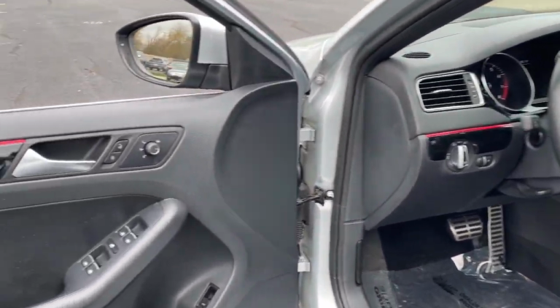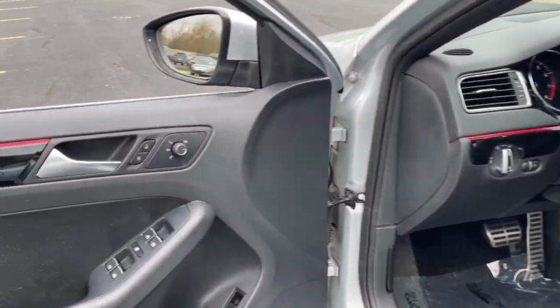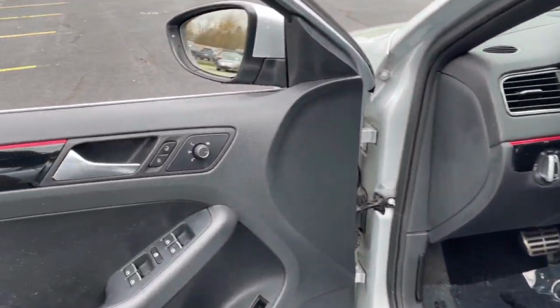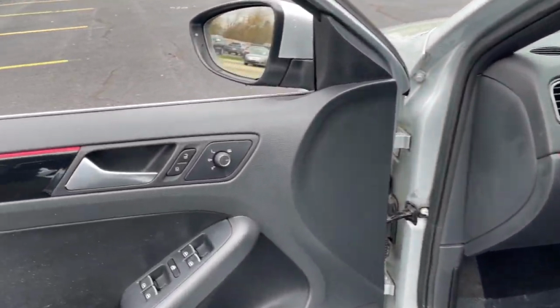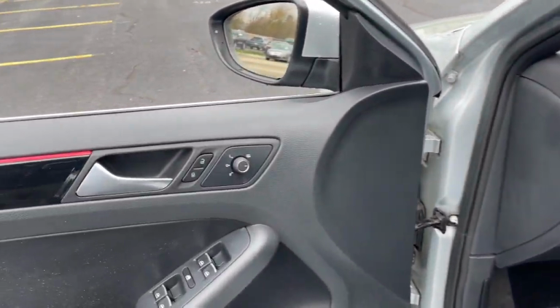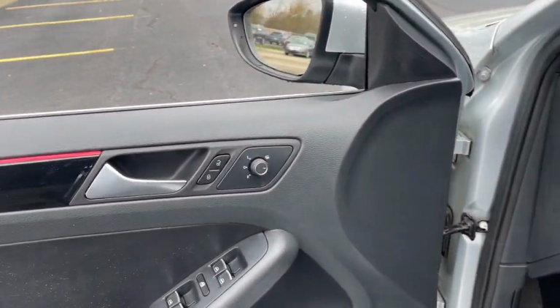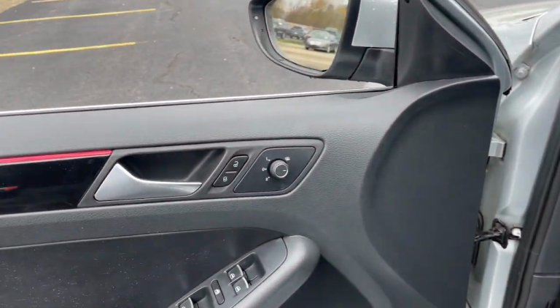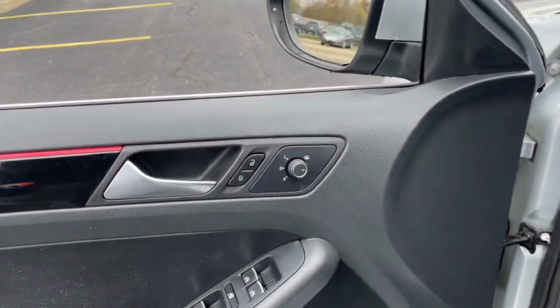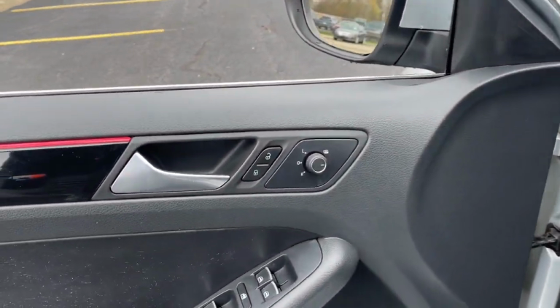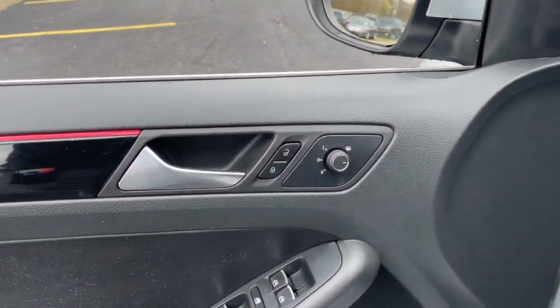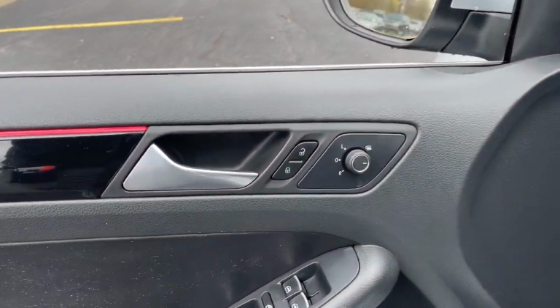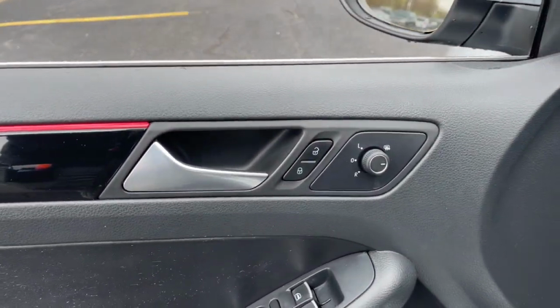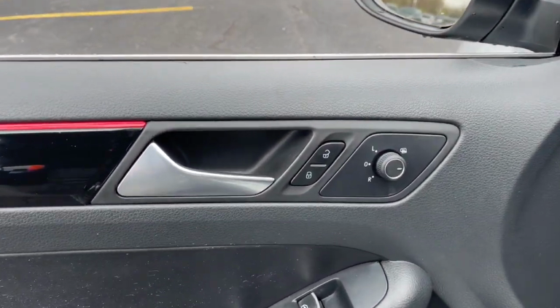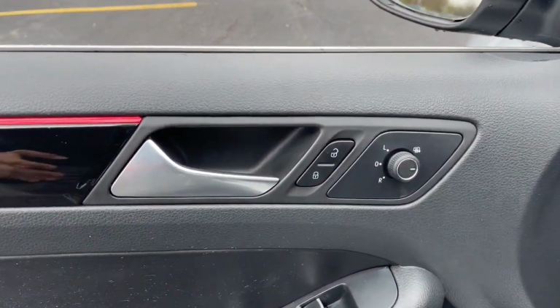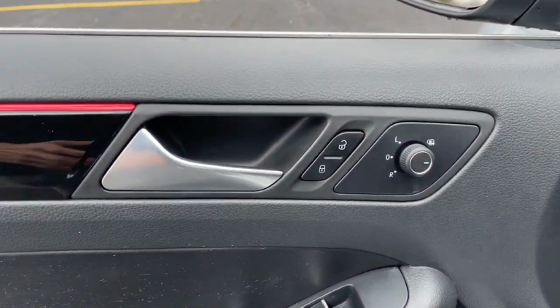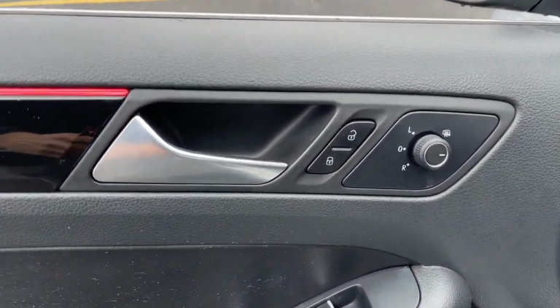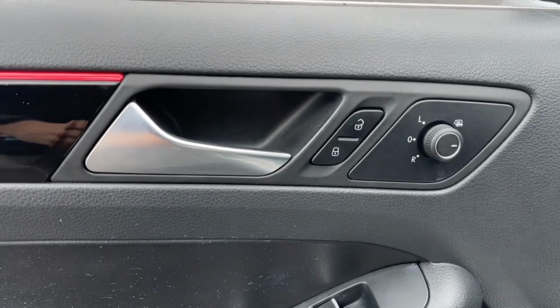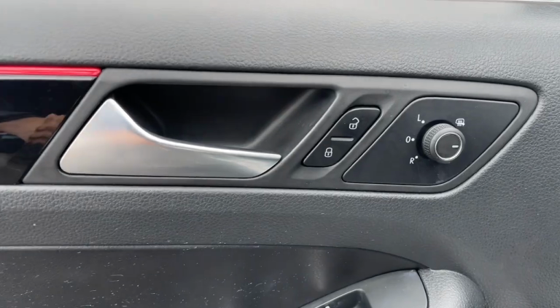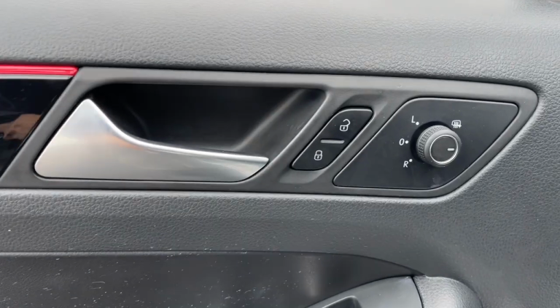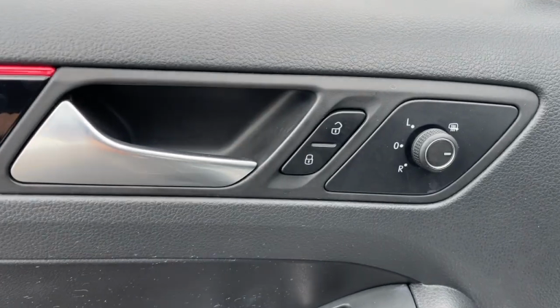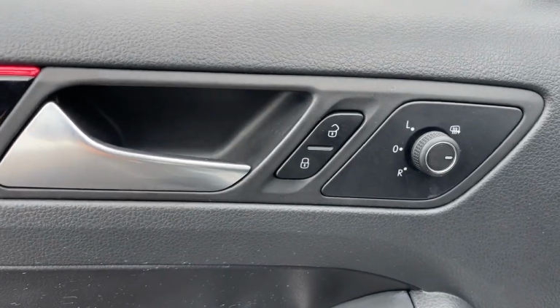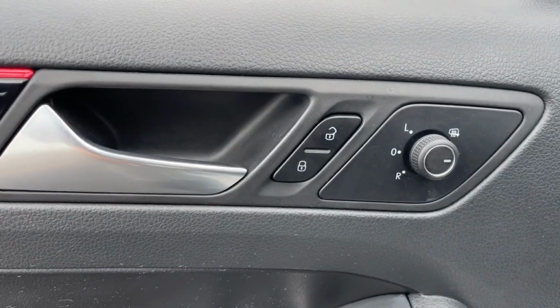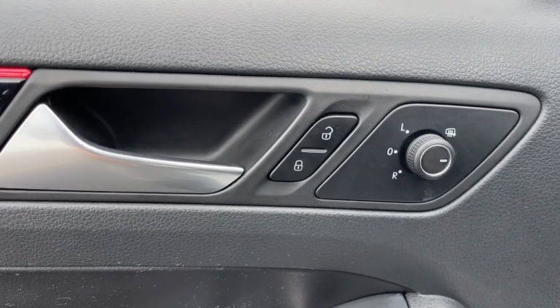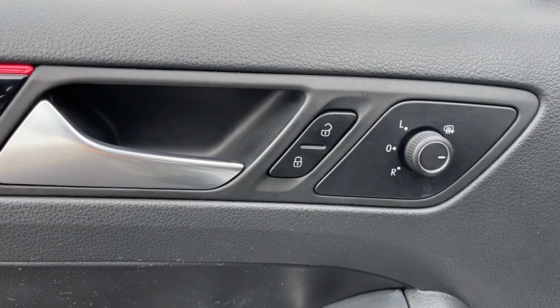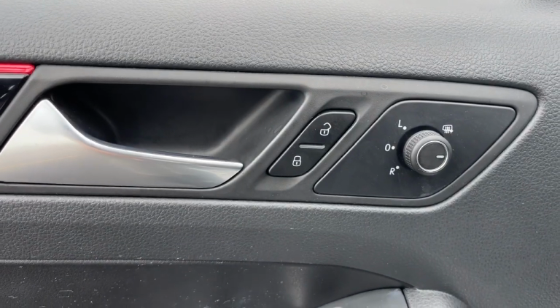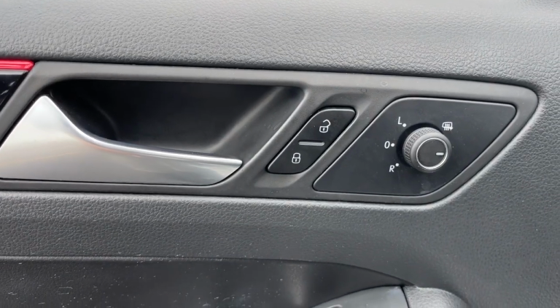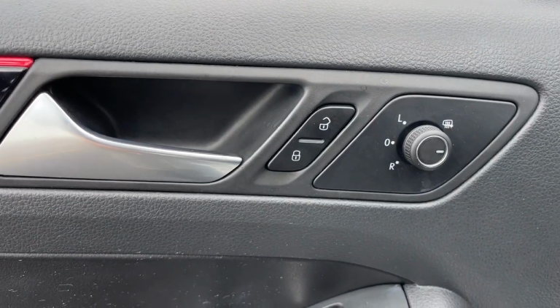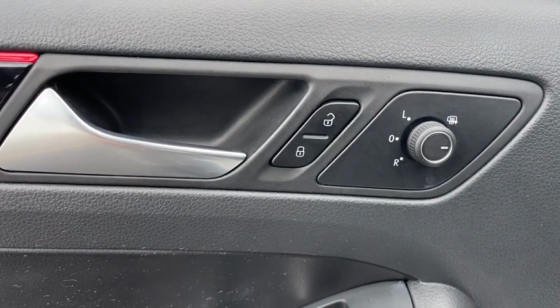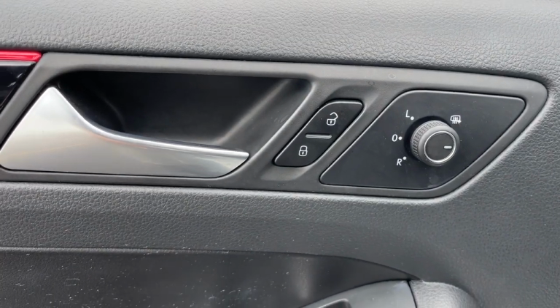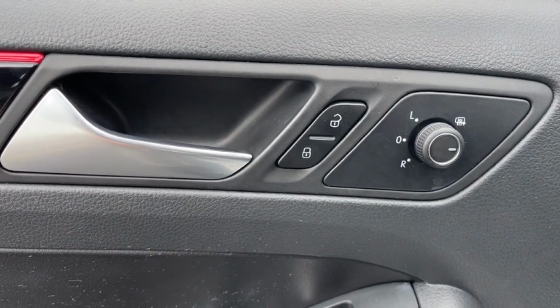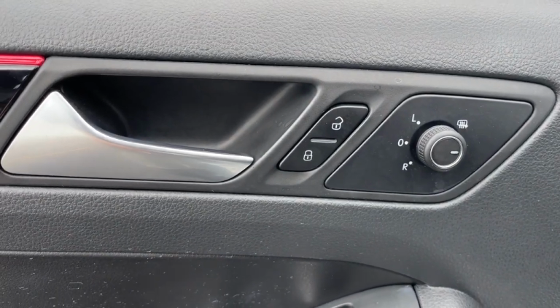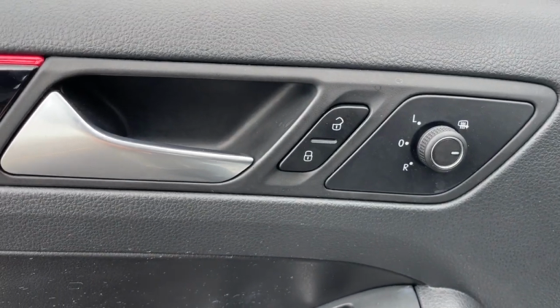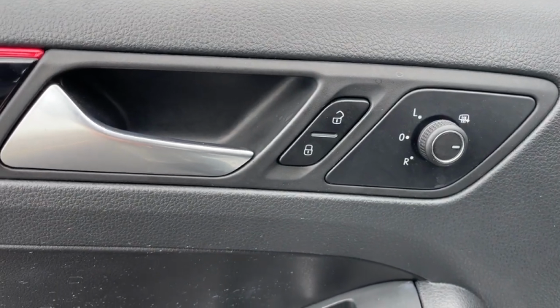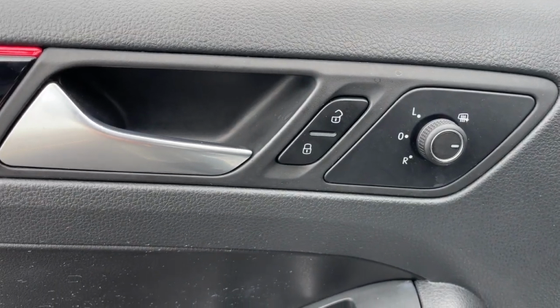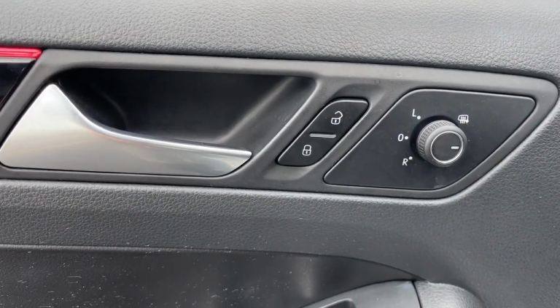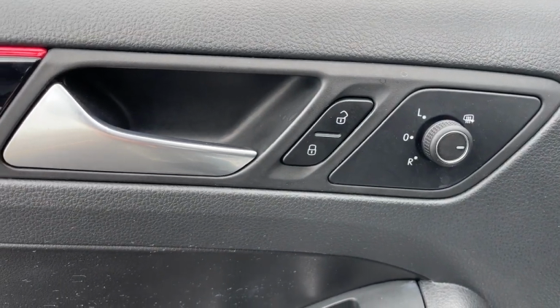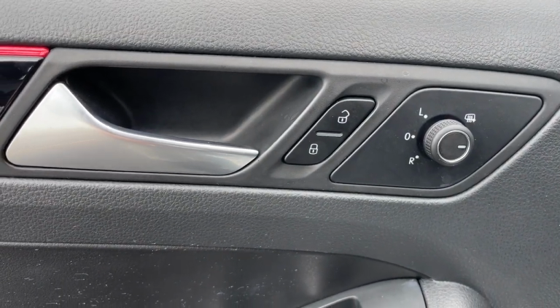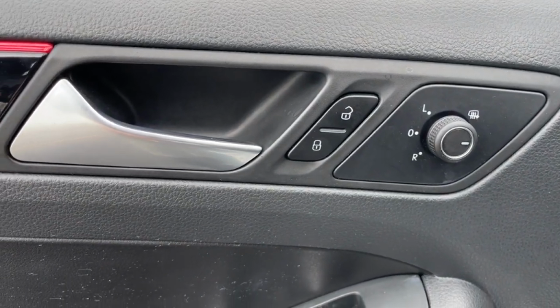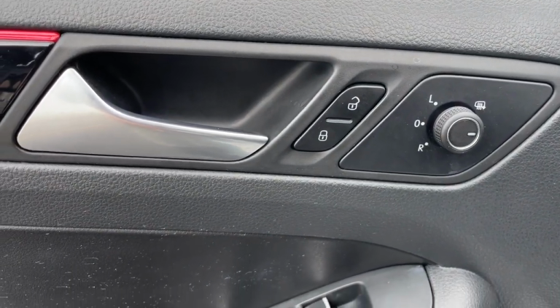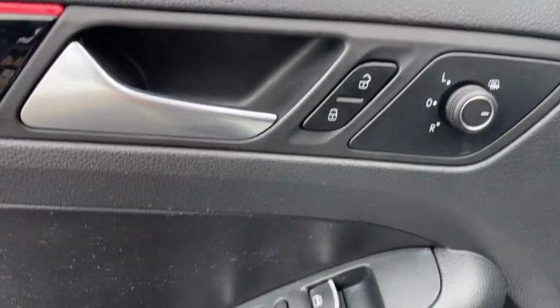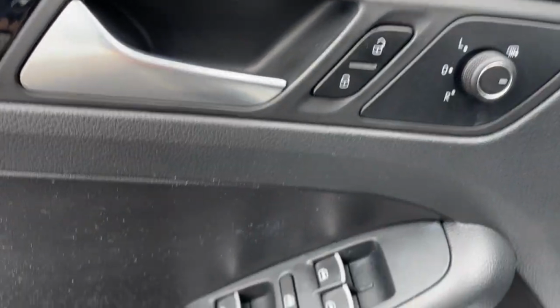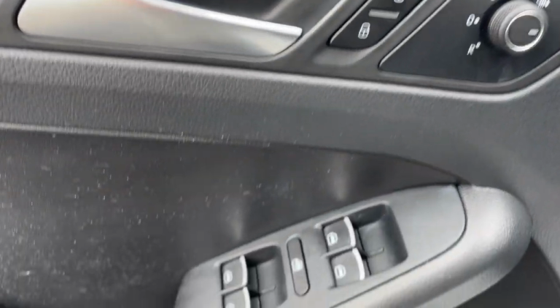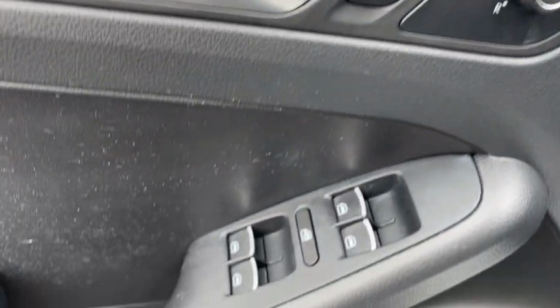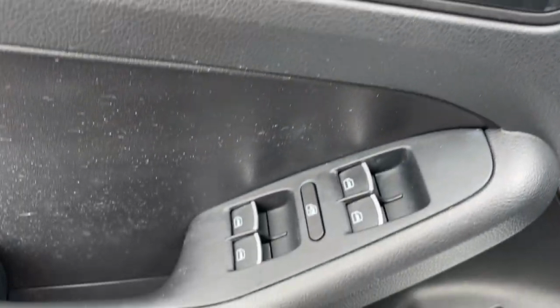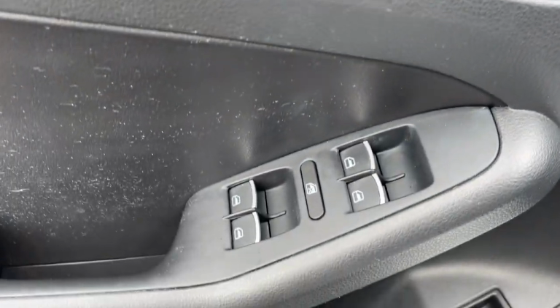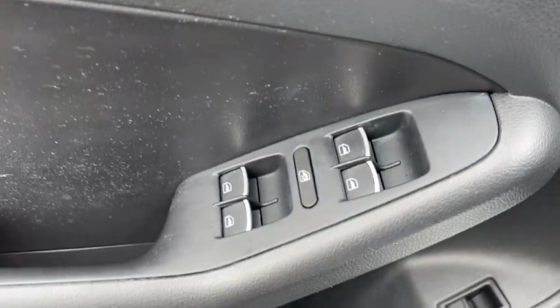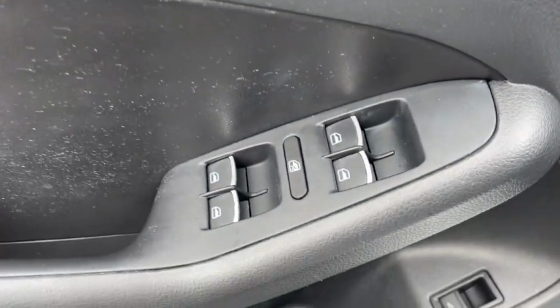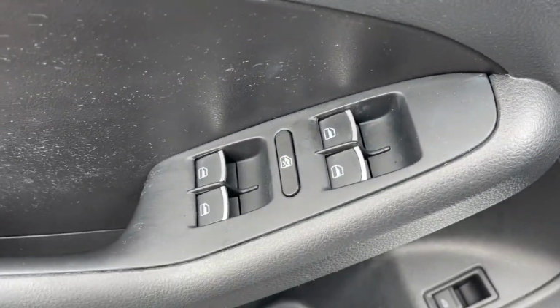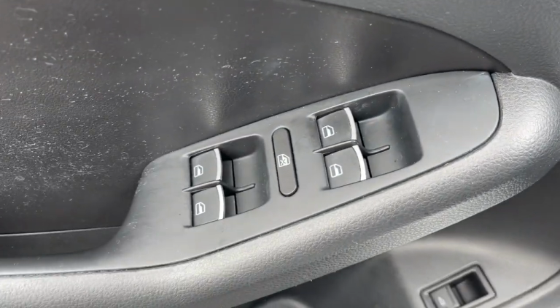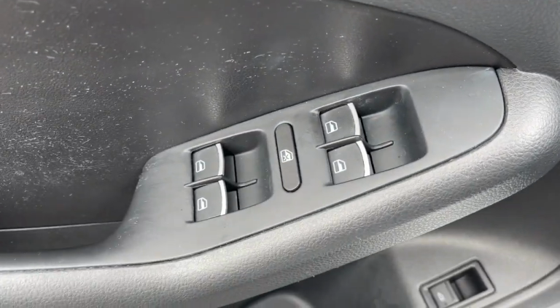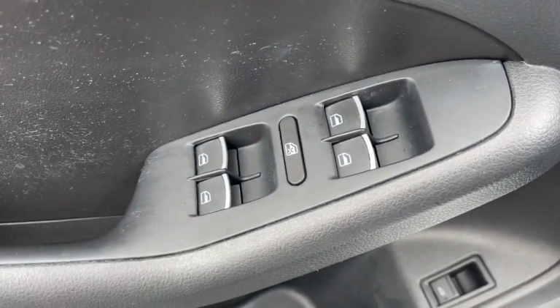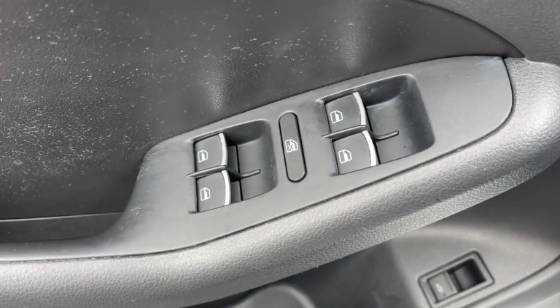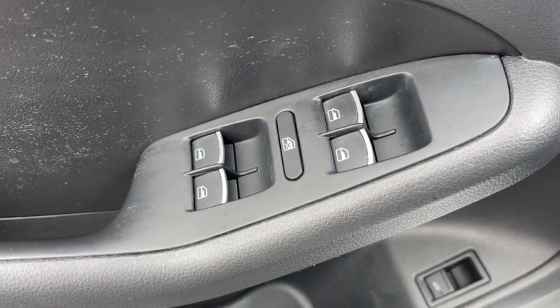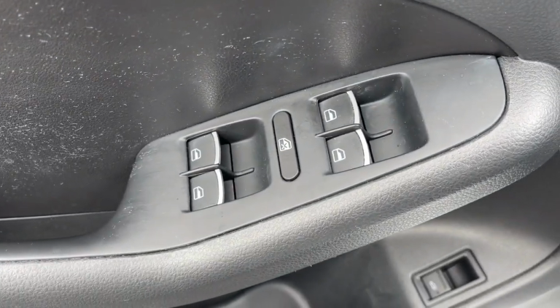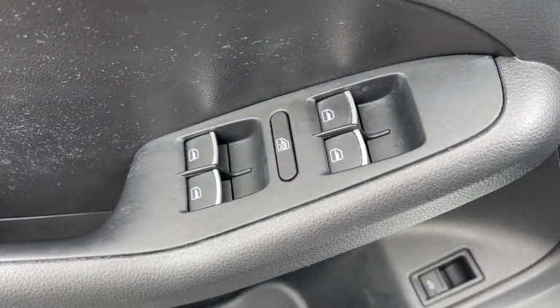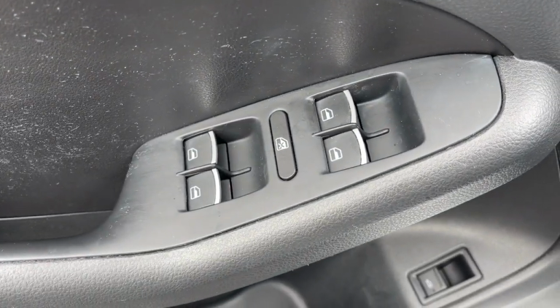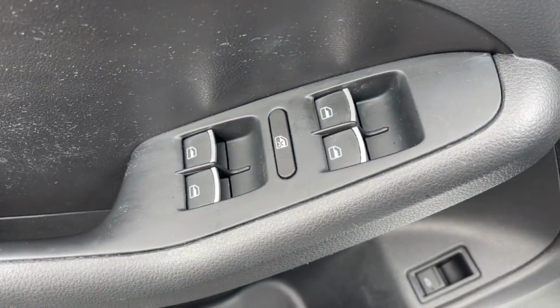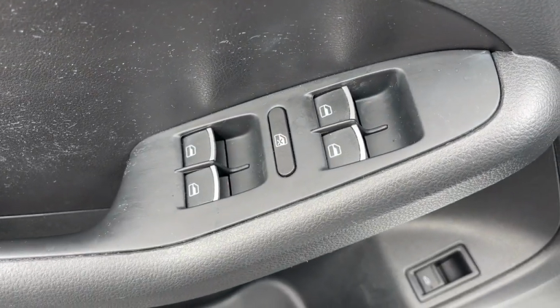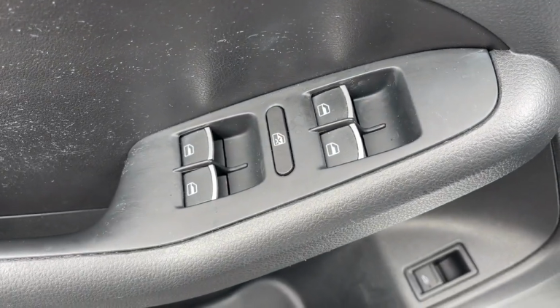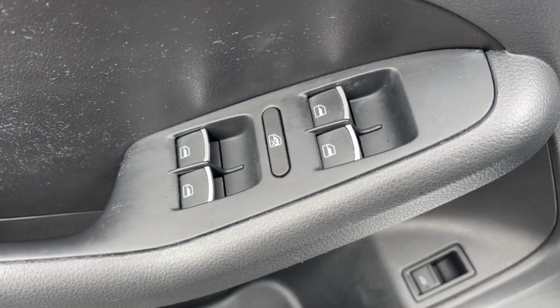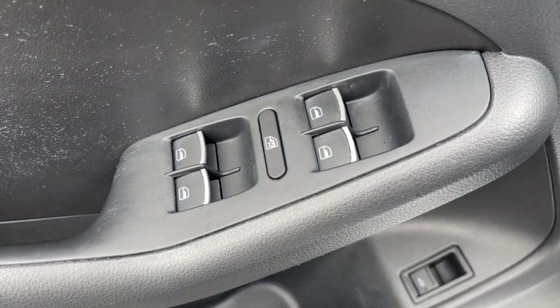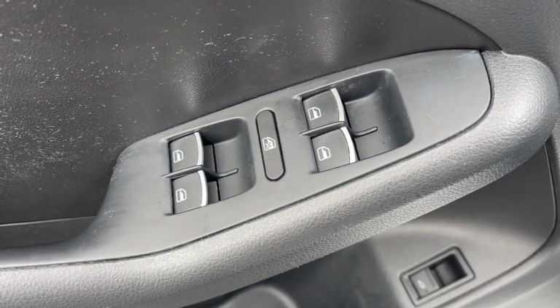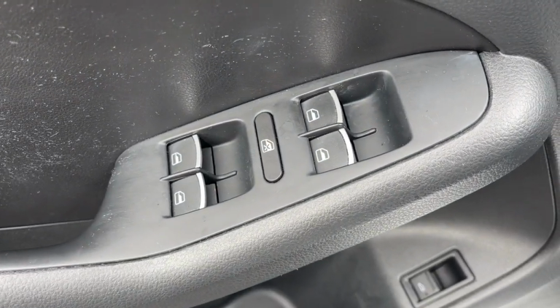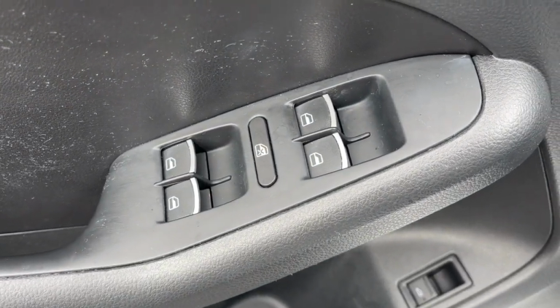It's loaded with common sense, yet makes you feel sensational. These are just some of the great options this vehicle comes with.